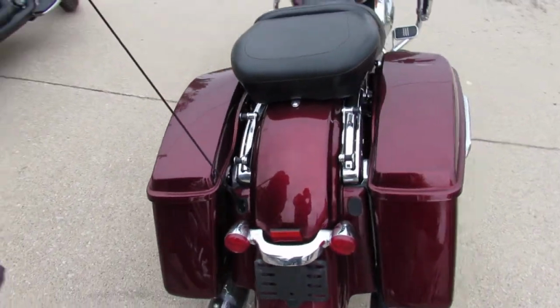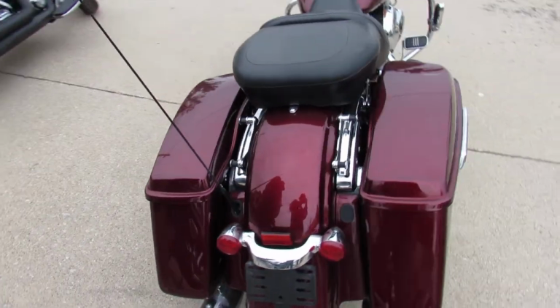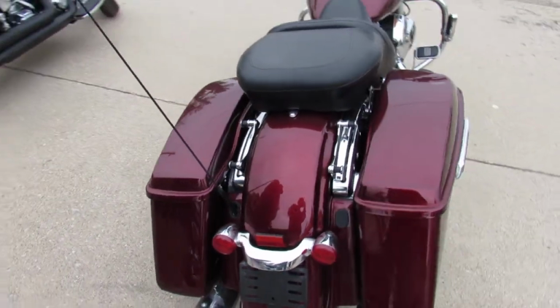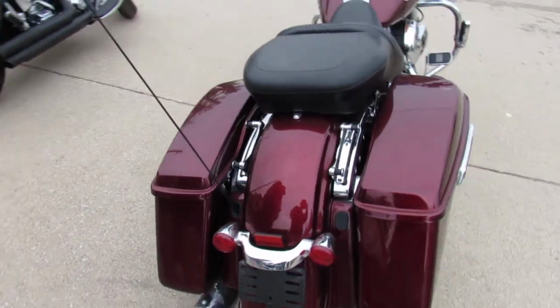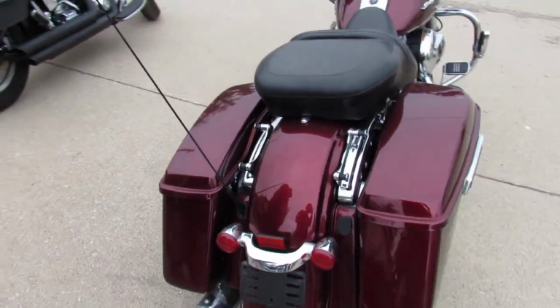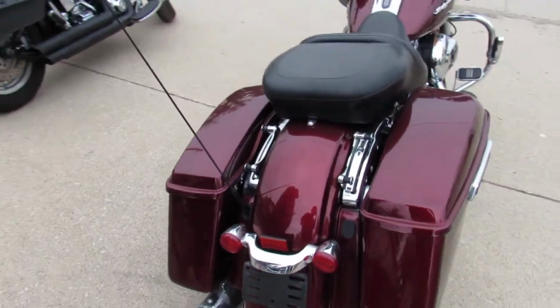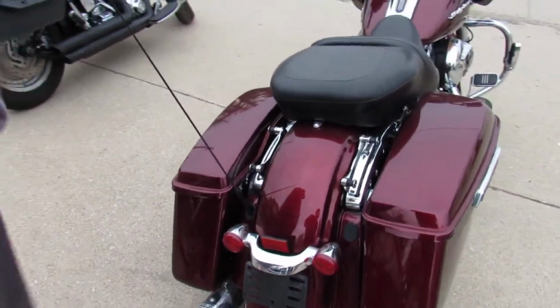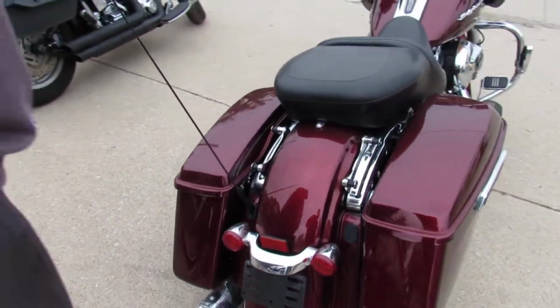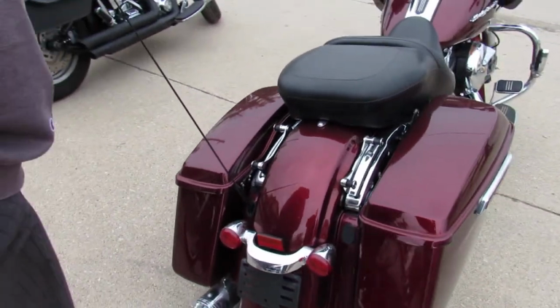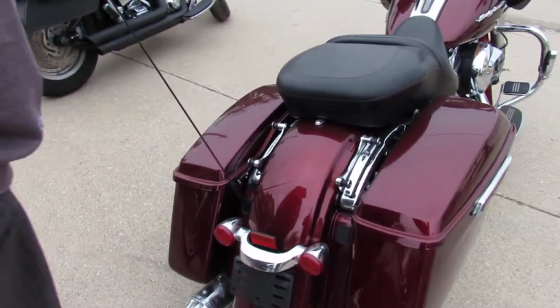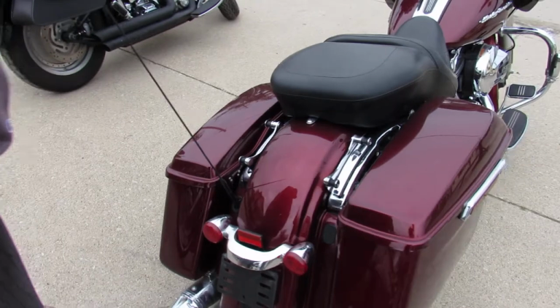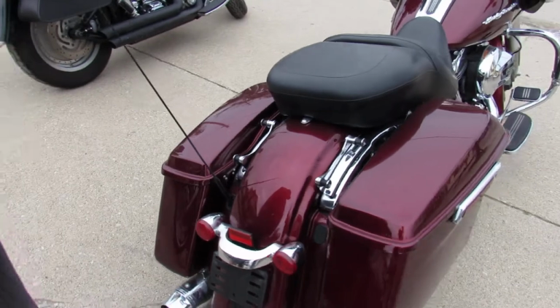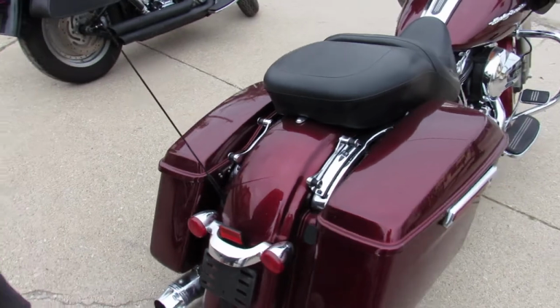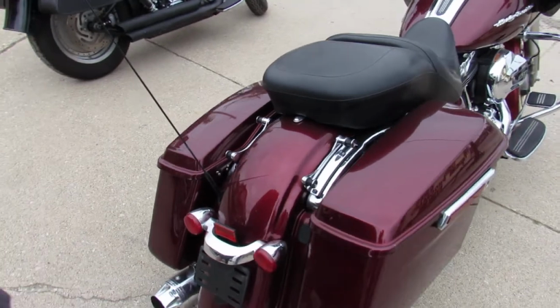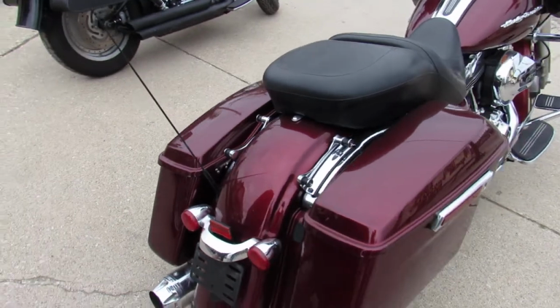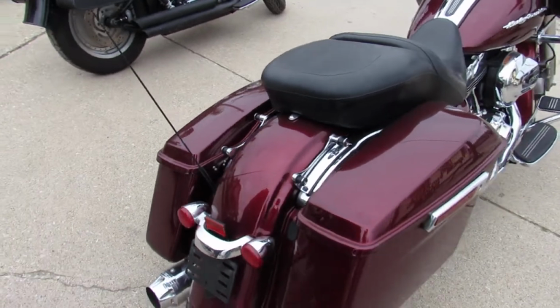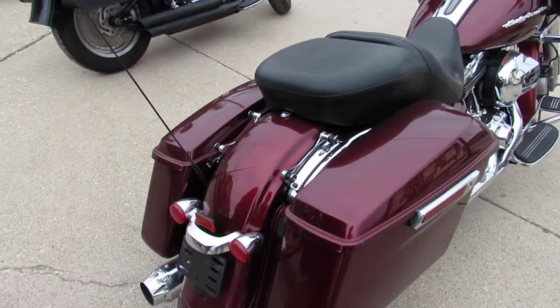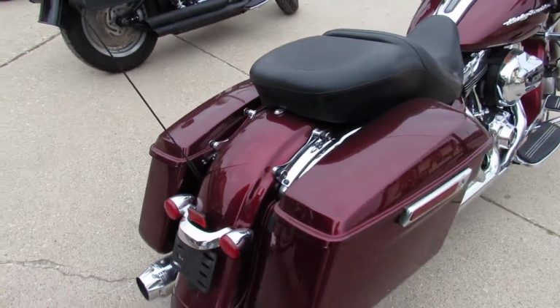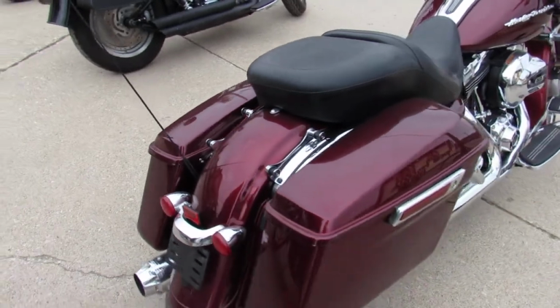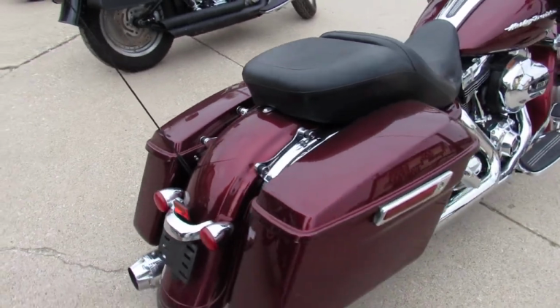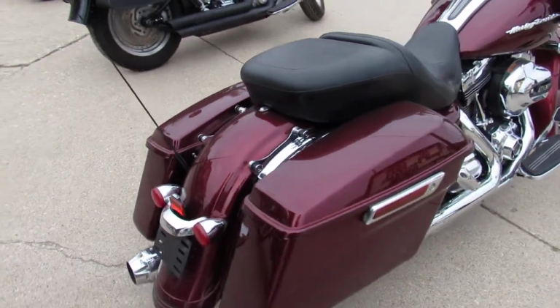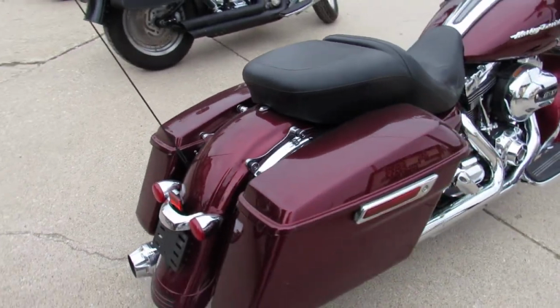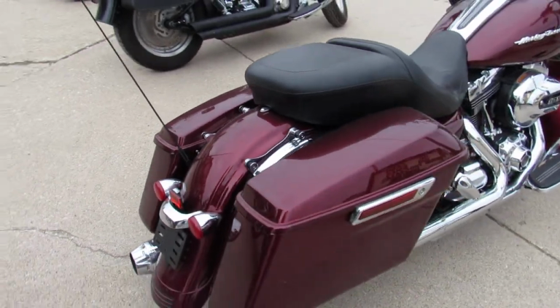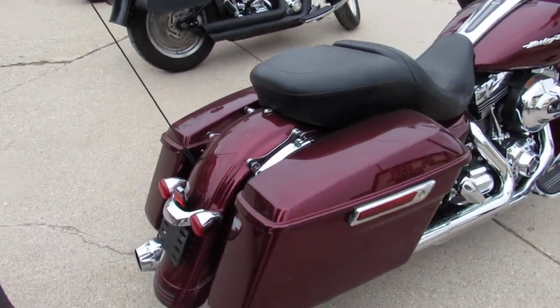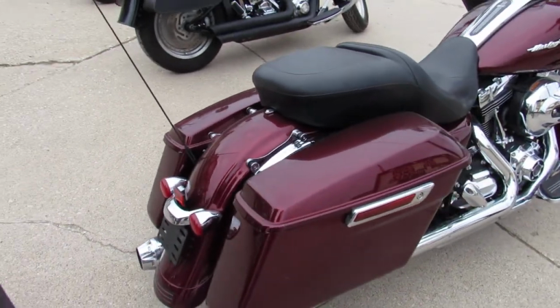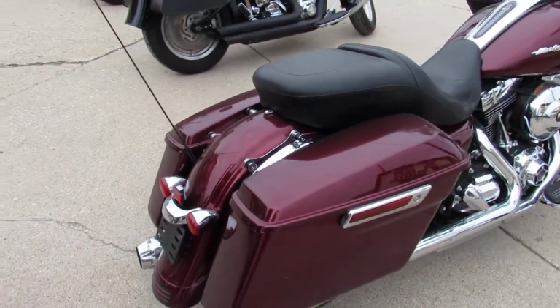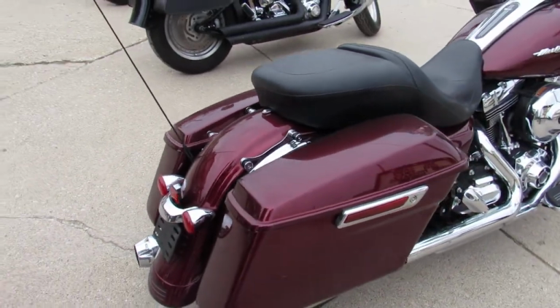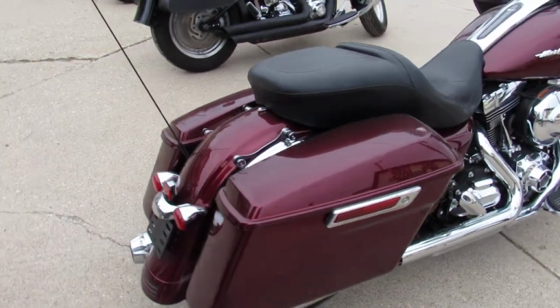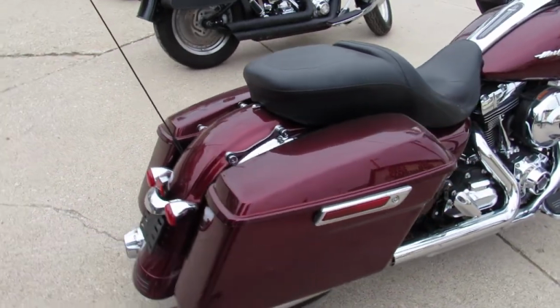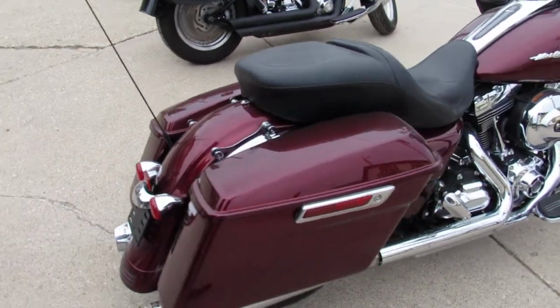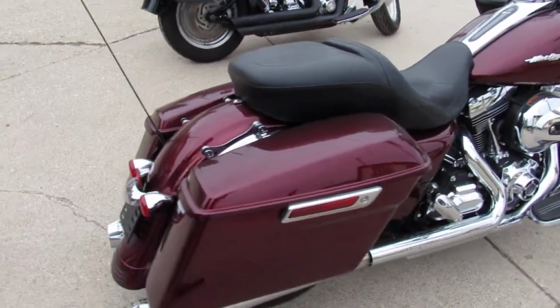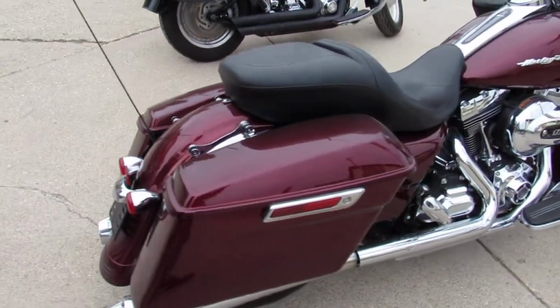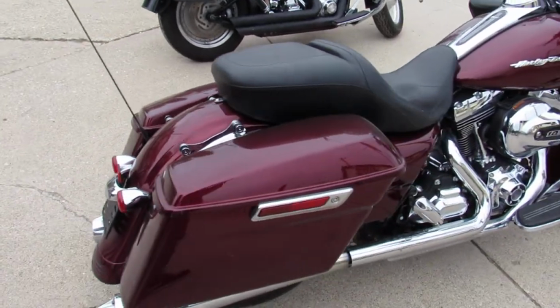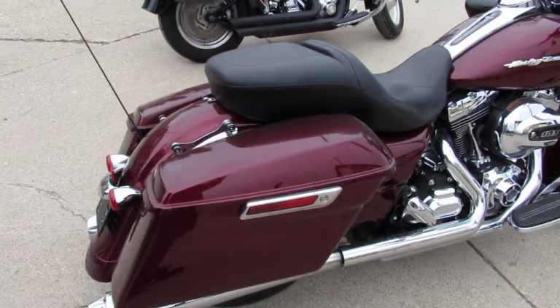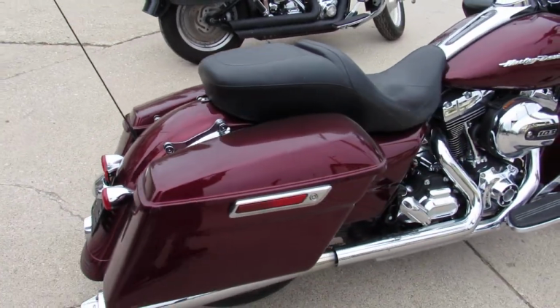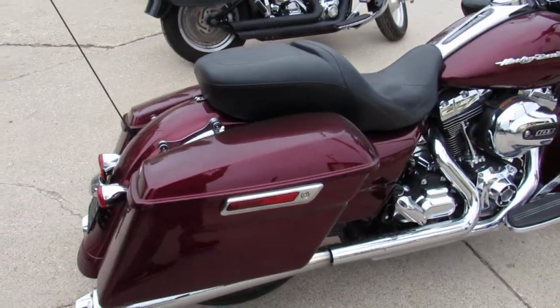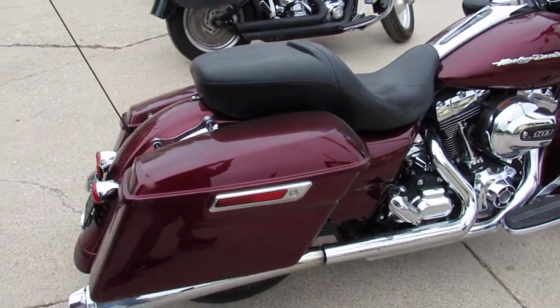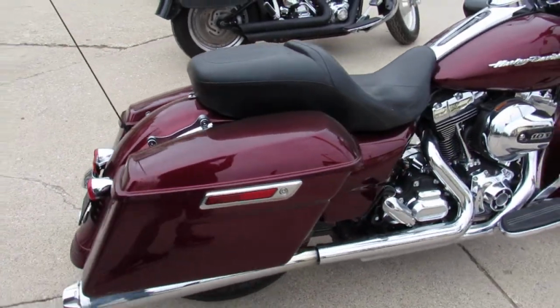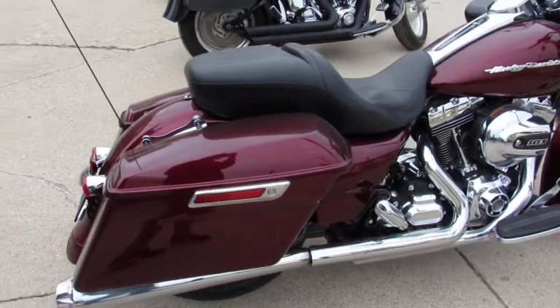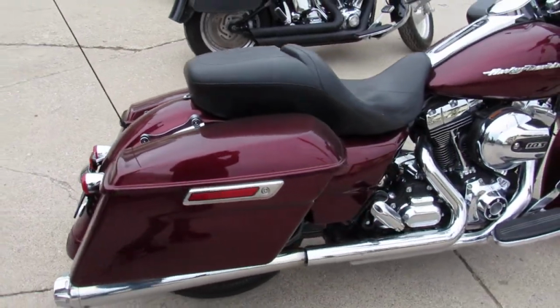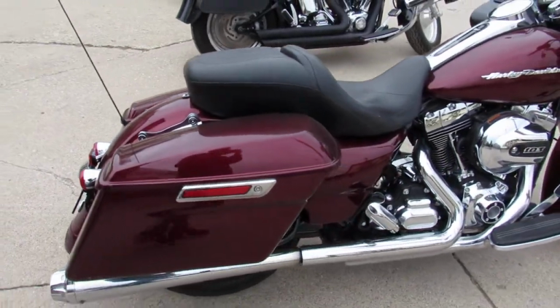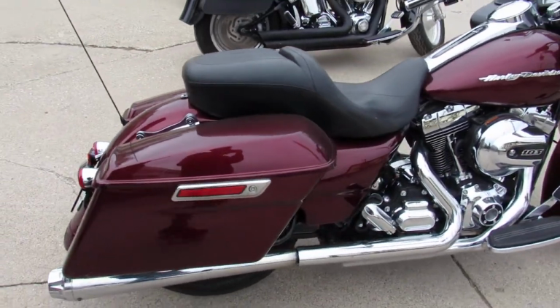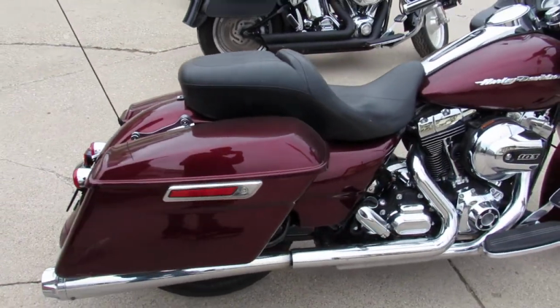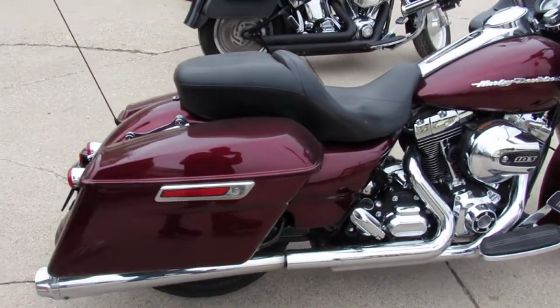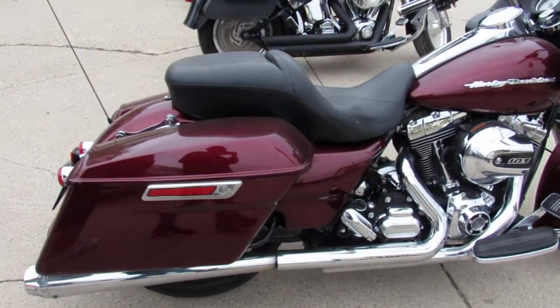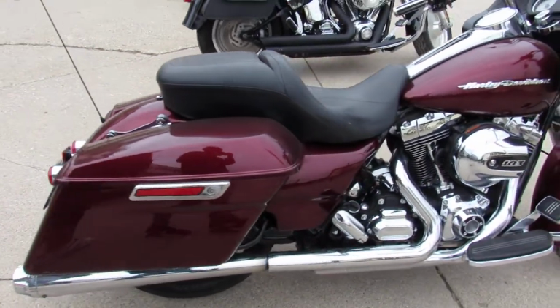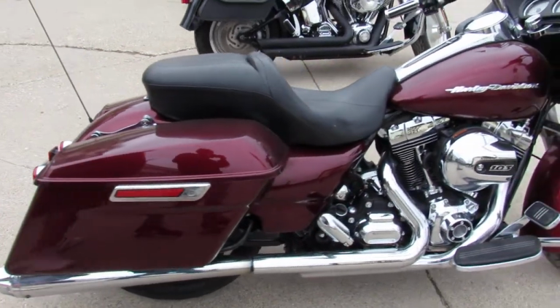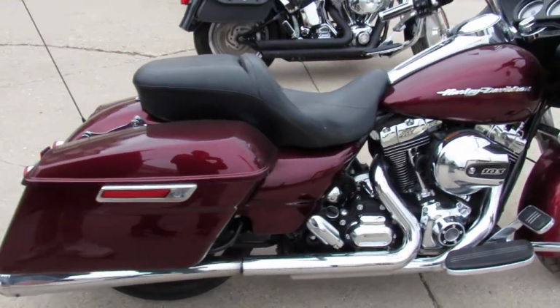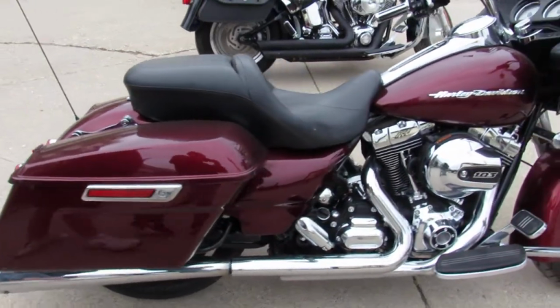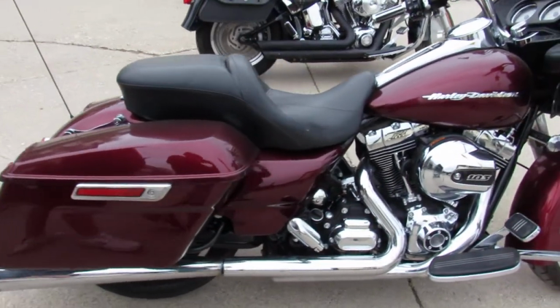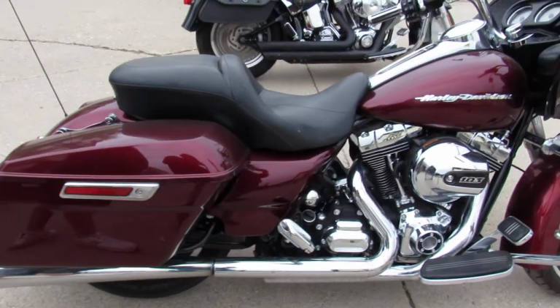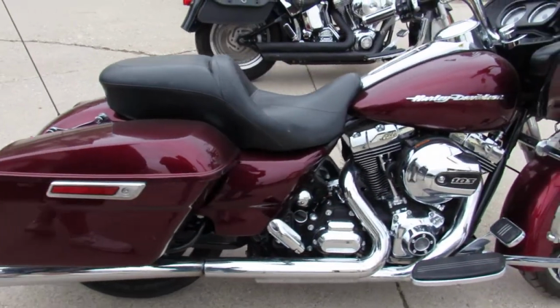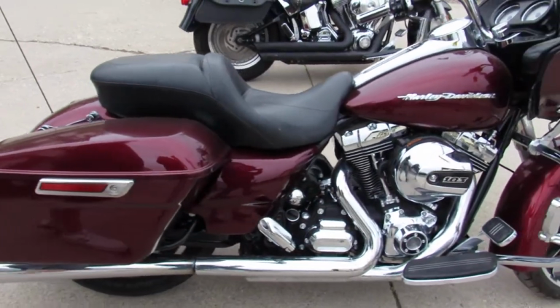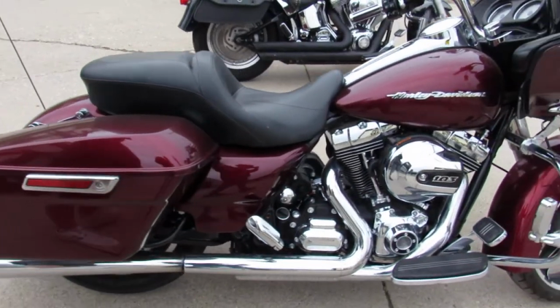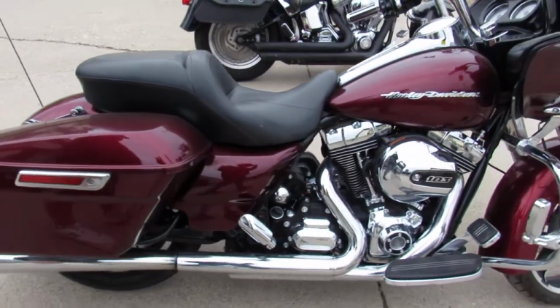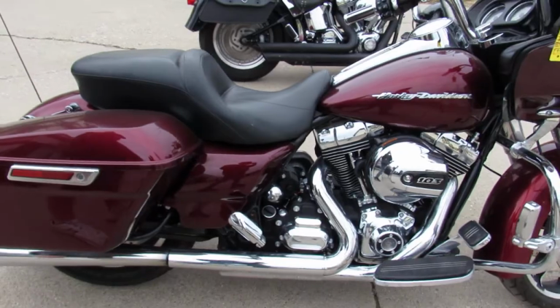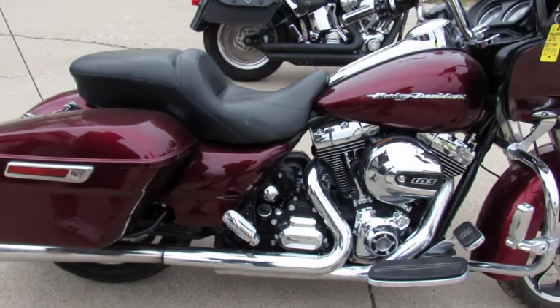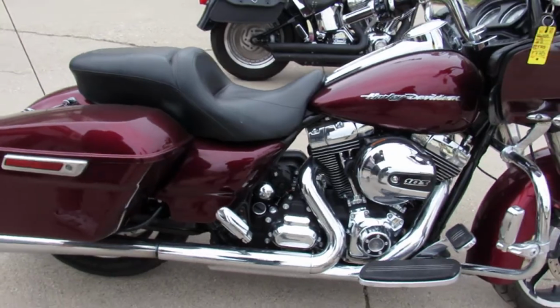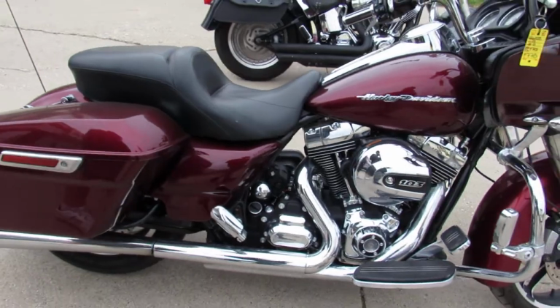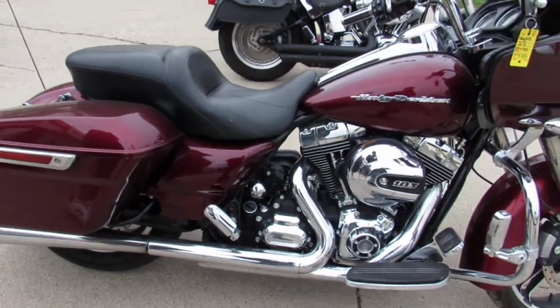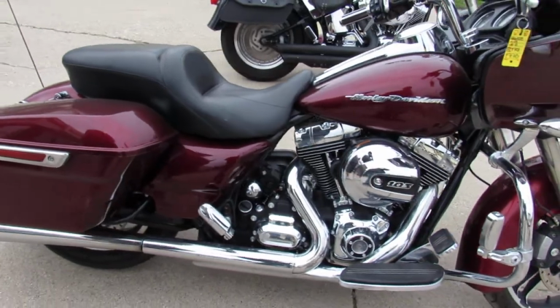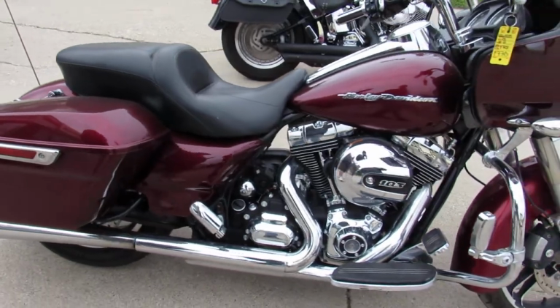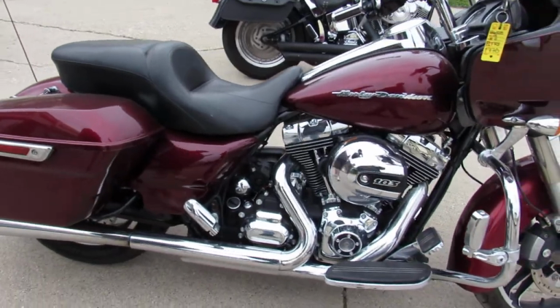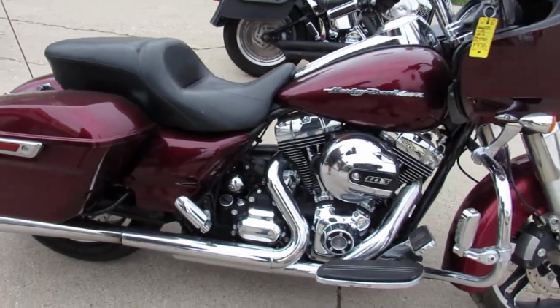This one here is a 2015 Road Glide for sale. Comes in mysterious red, super clean, tons of chrome and dual freedom exhaust.